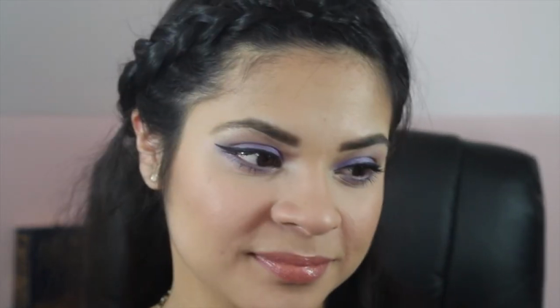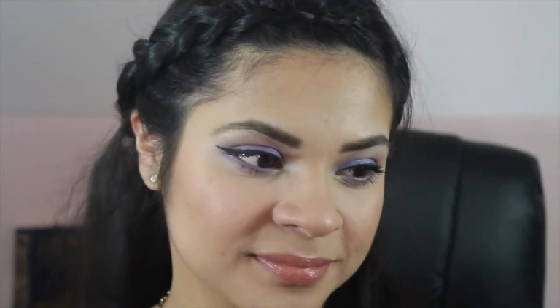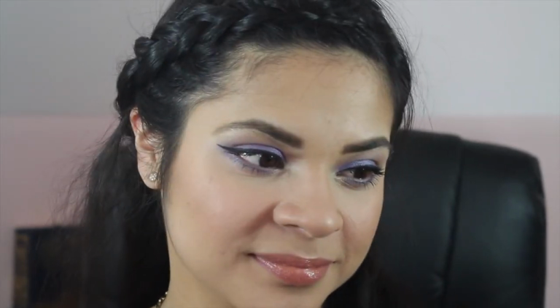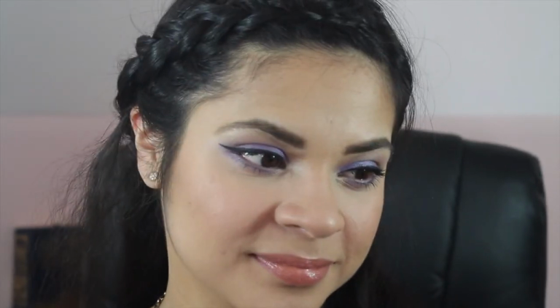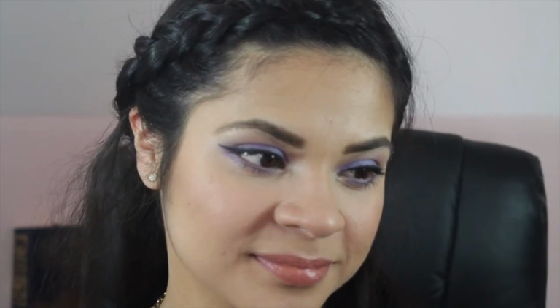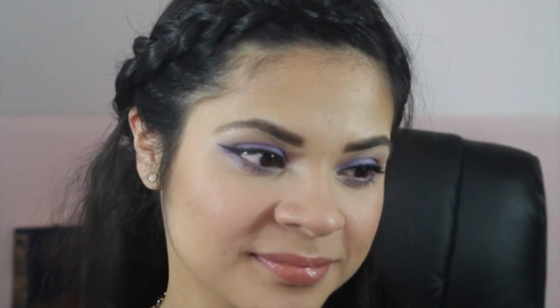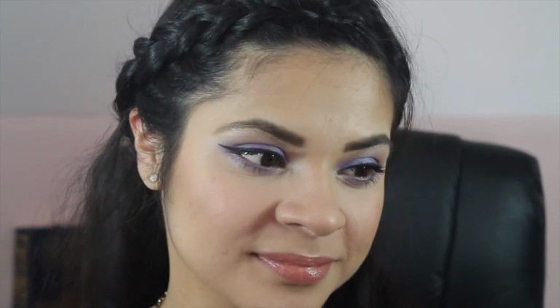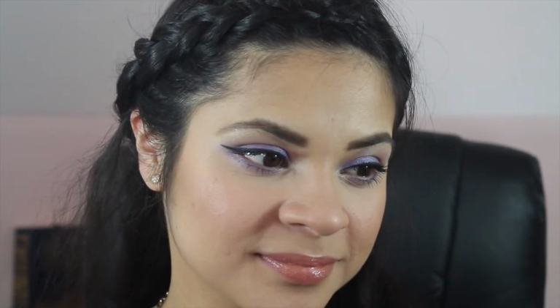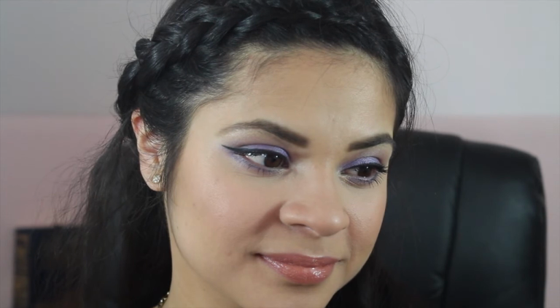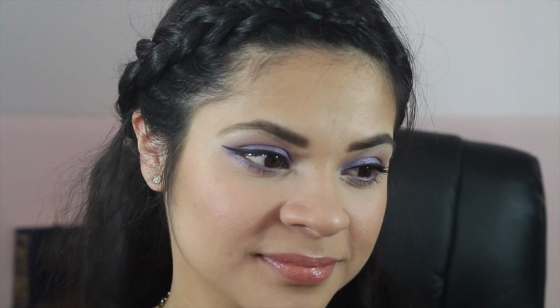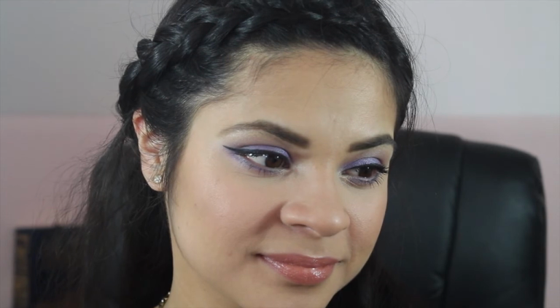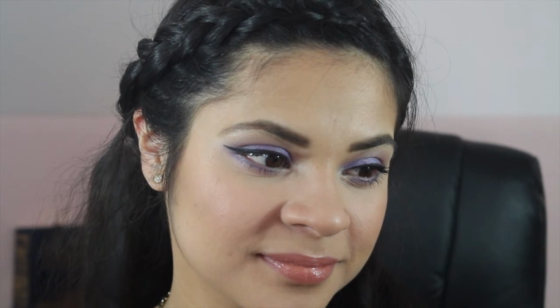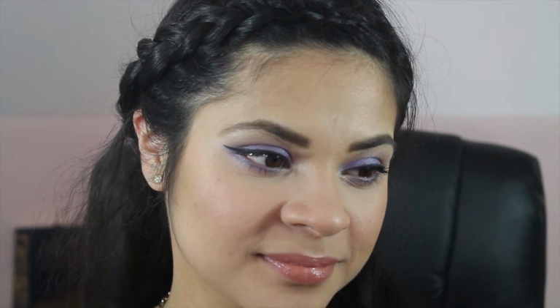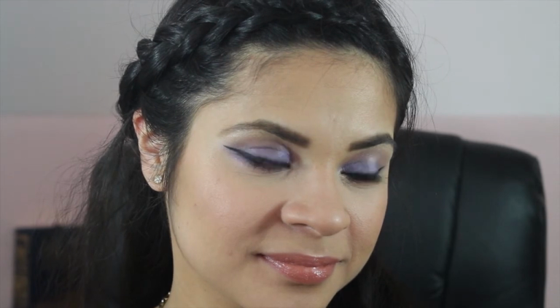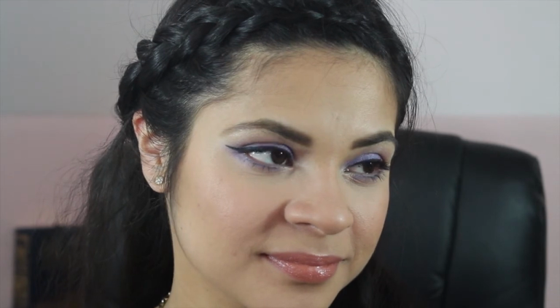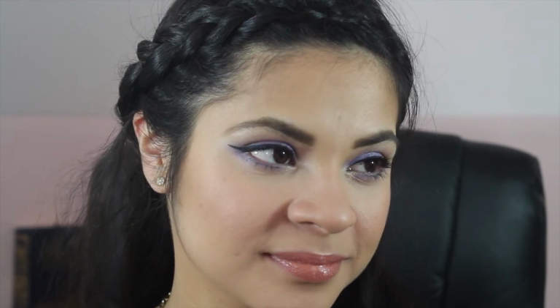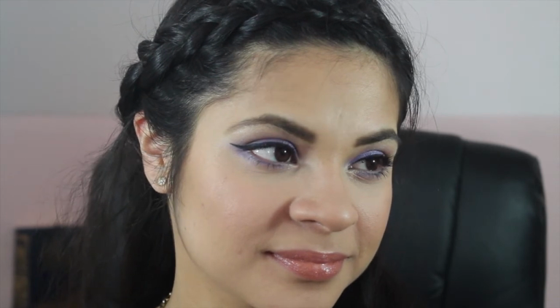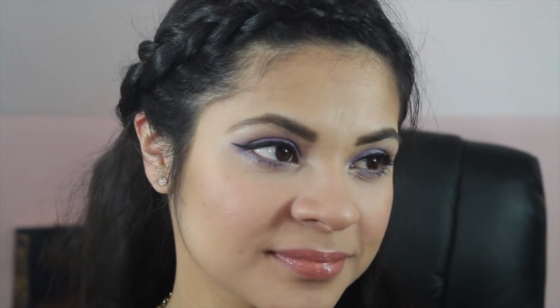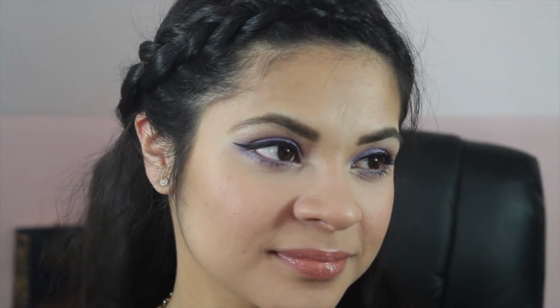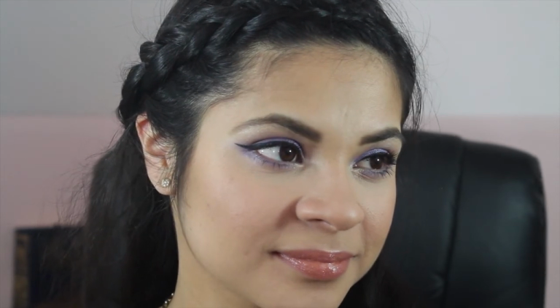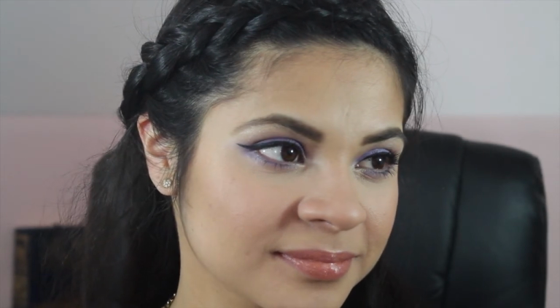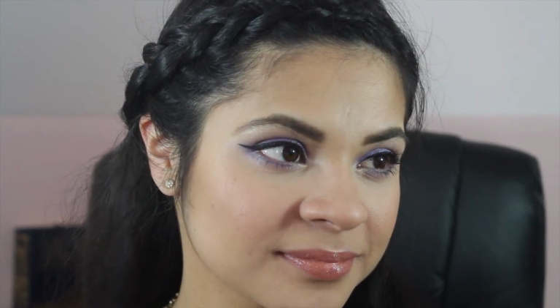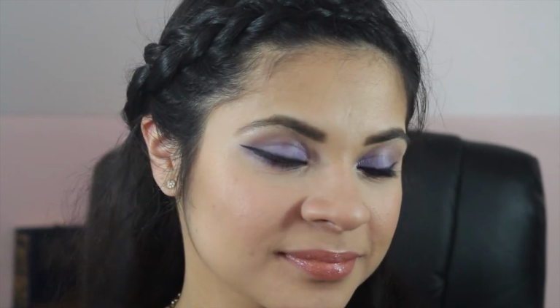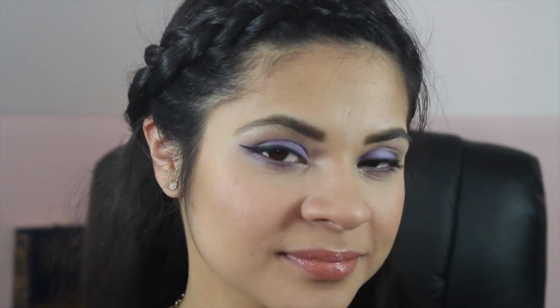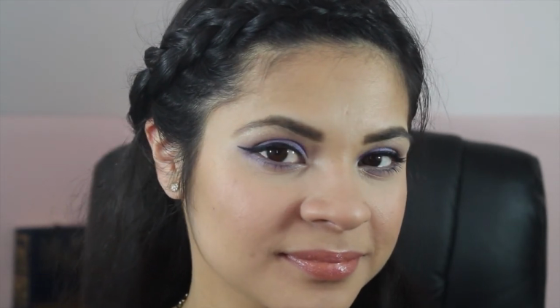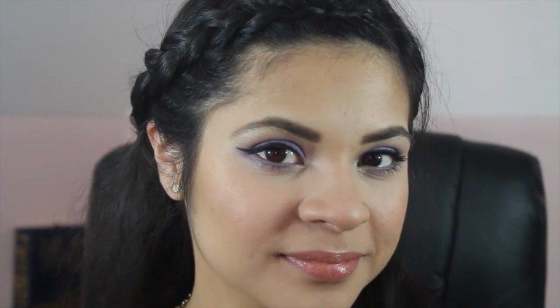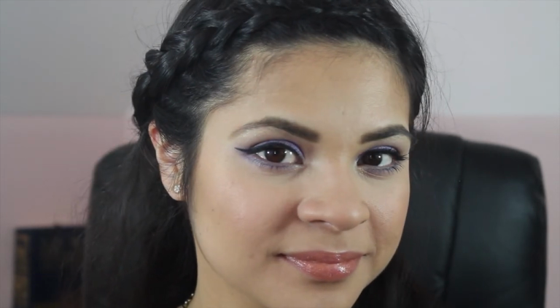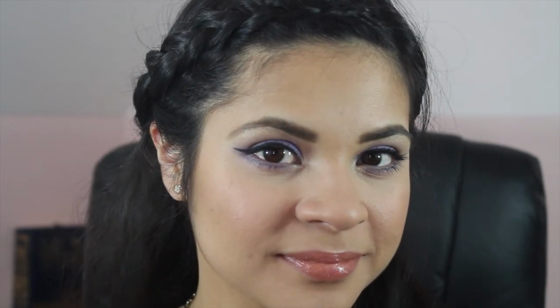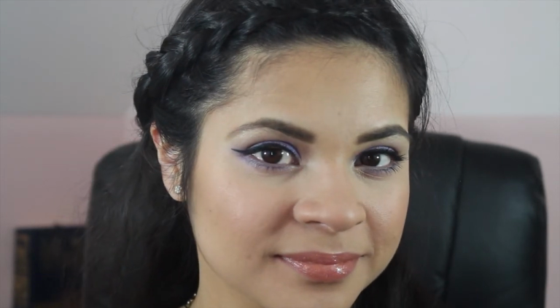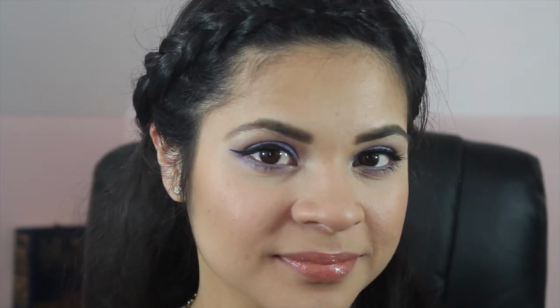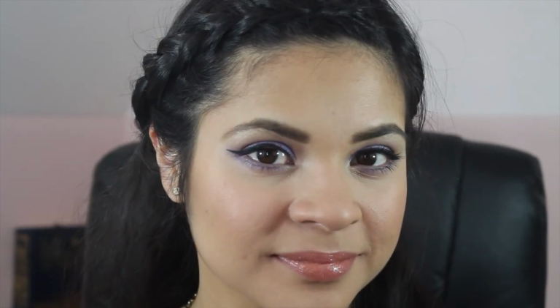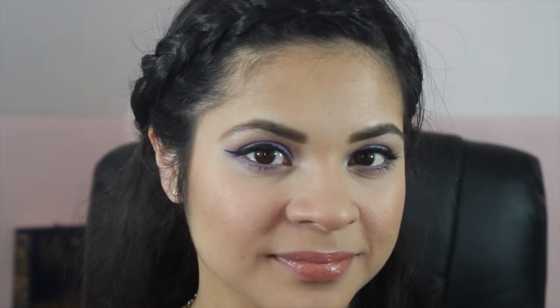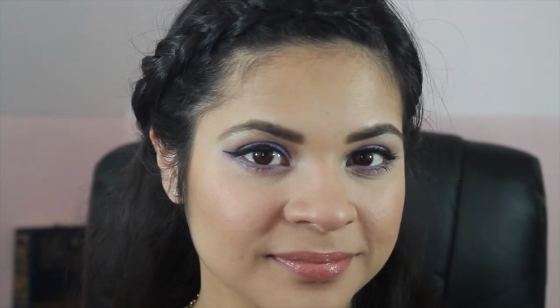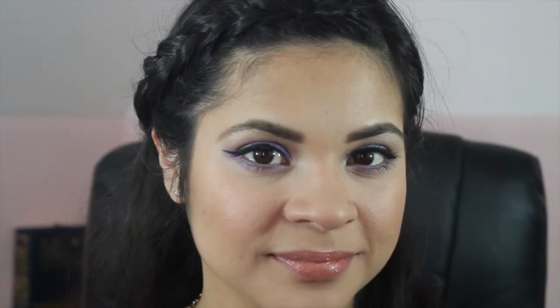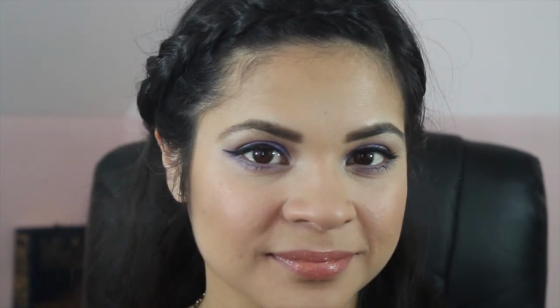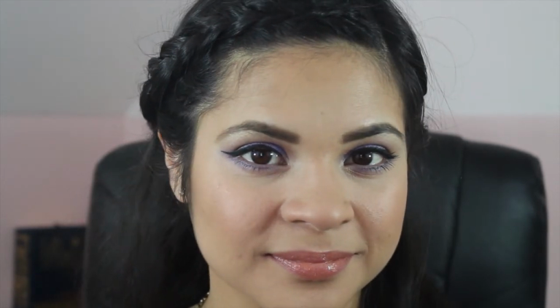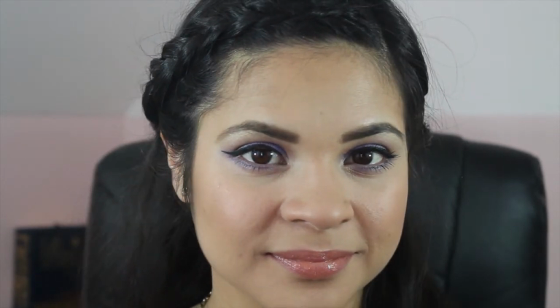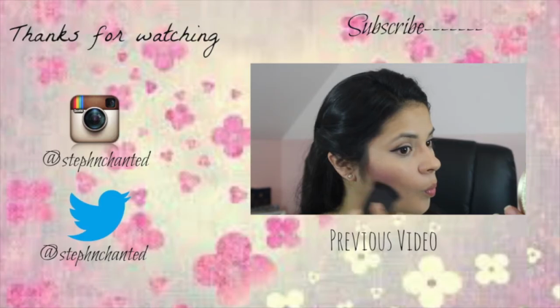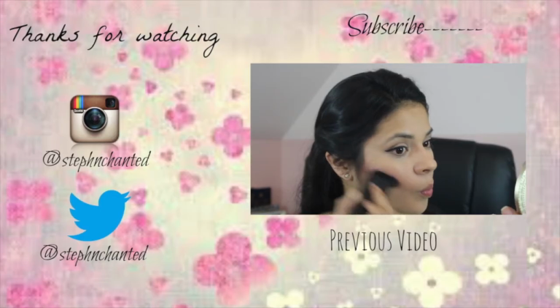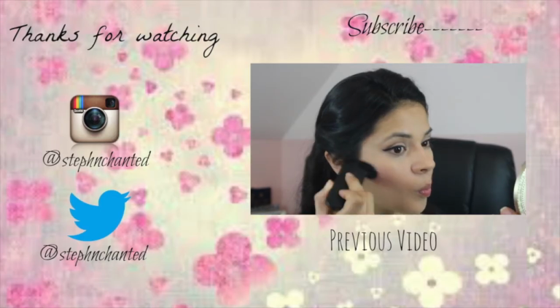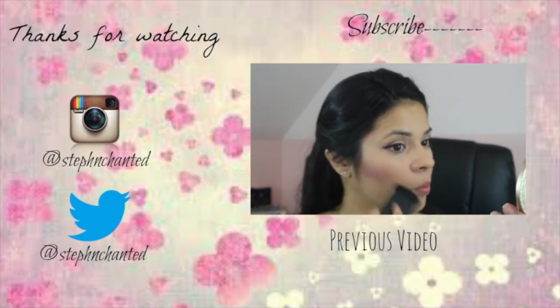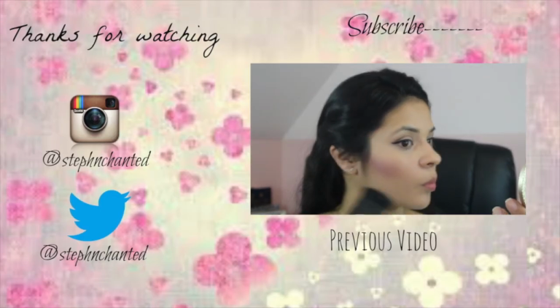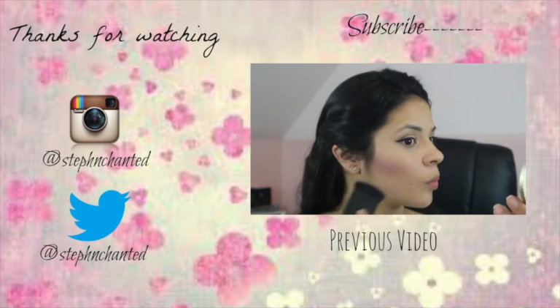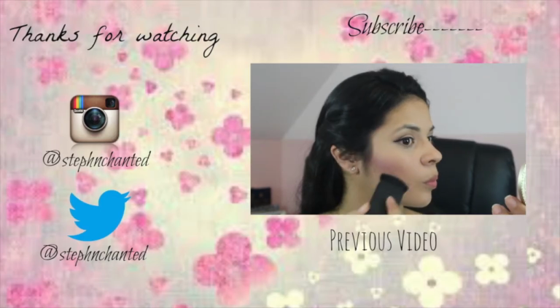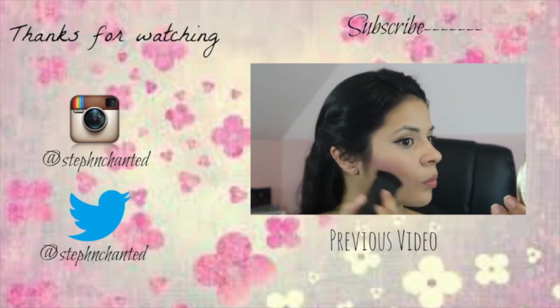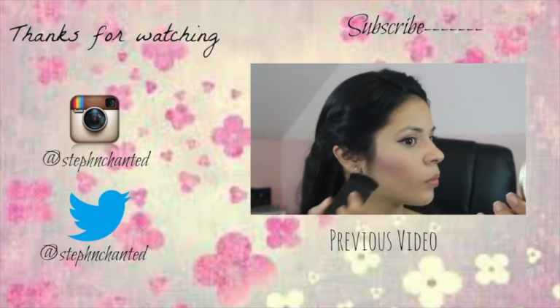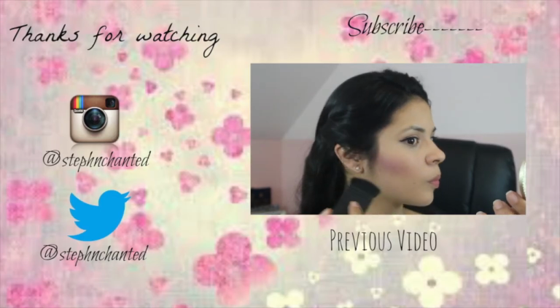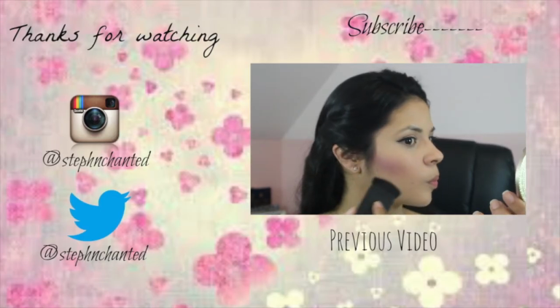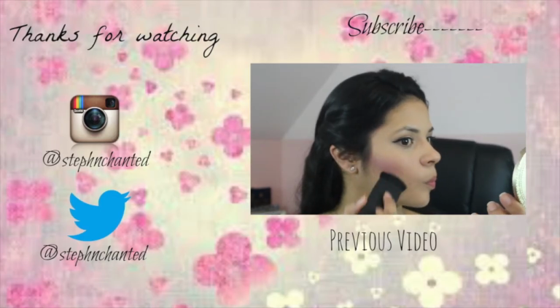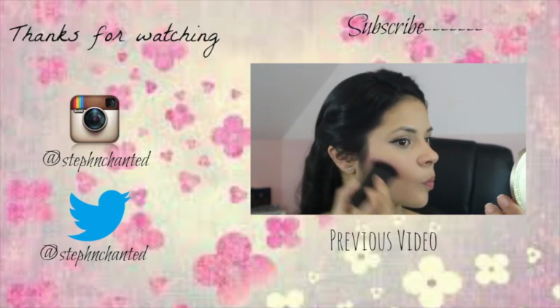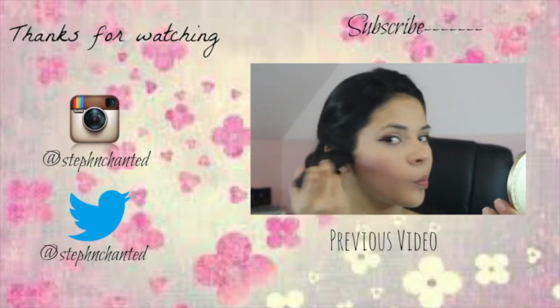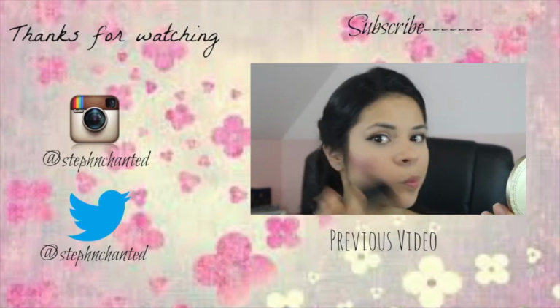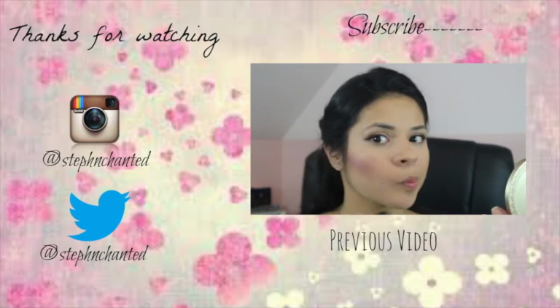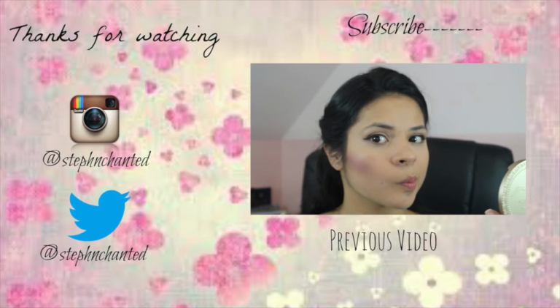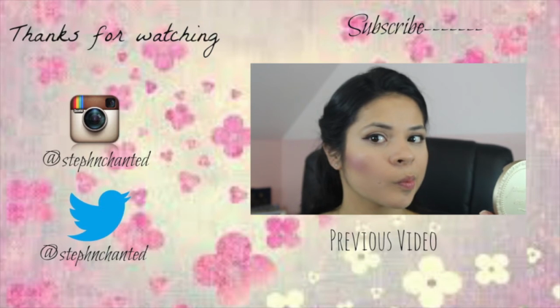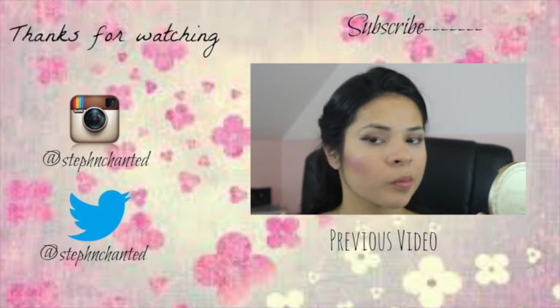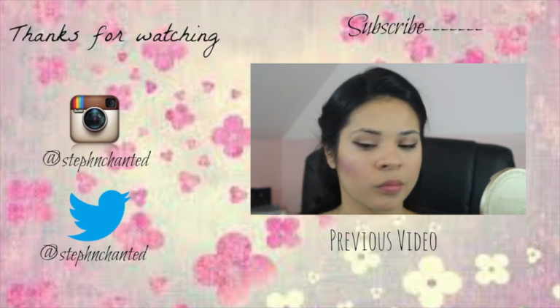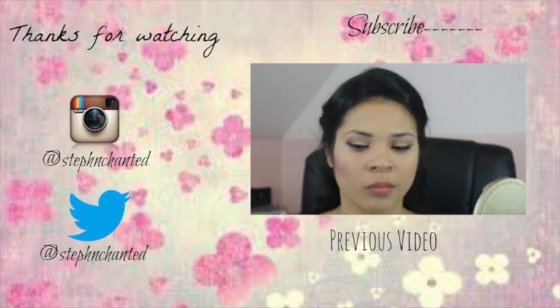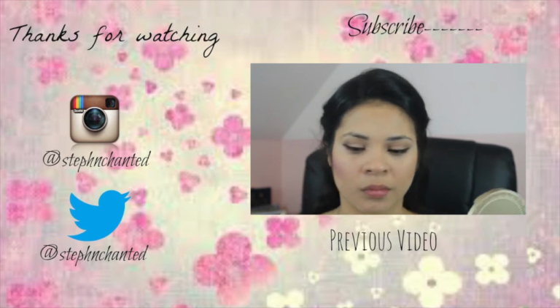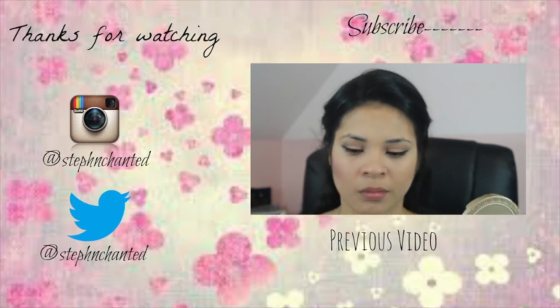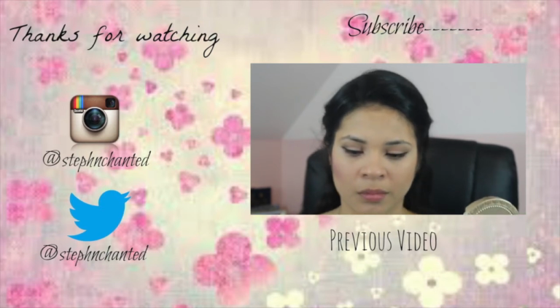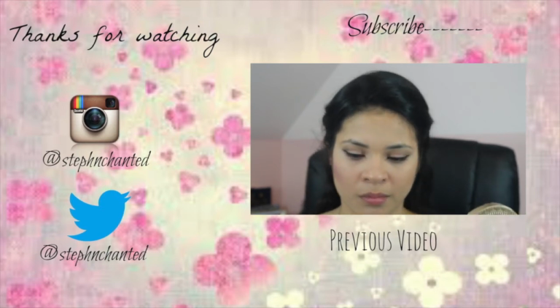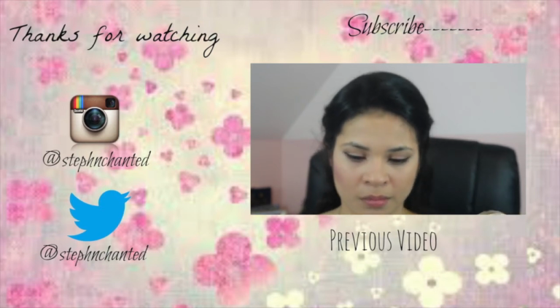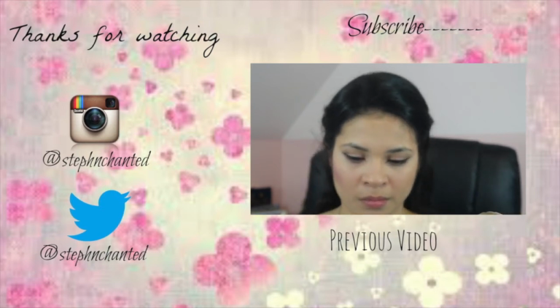If you did, please give it a big thumbs up and don't forget to subscribe. Follow me on social media and I'll see you guys in my next video. Bye!